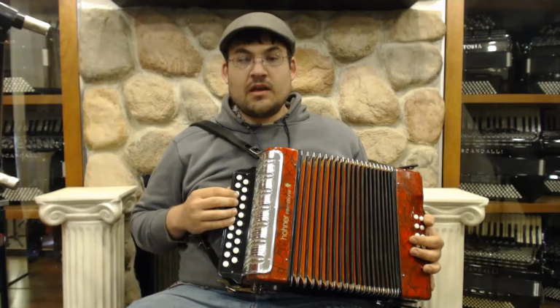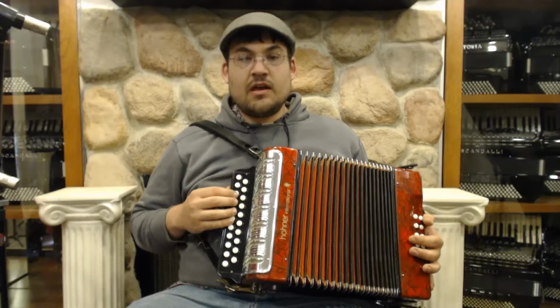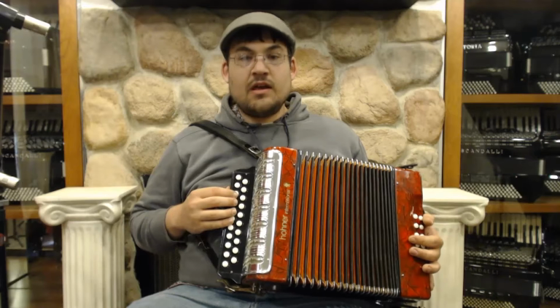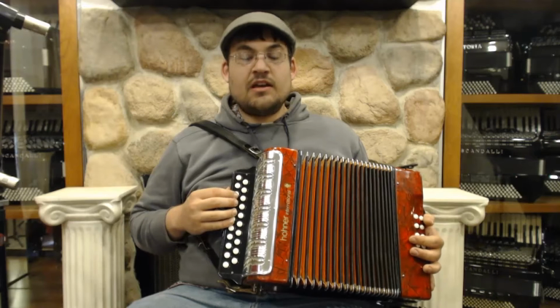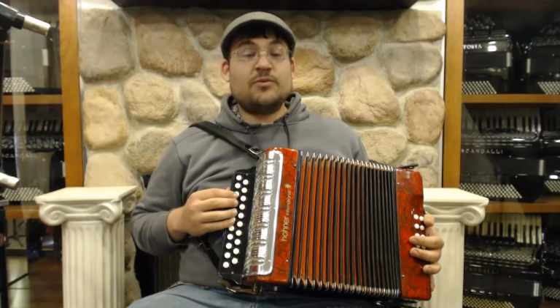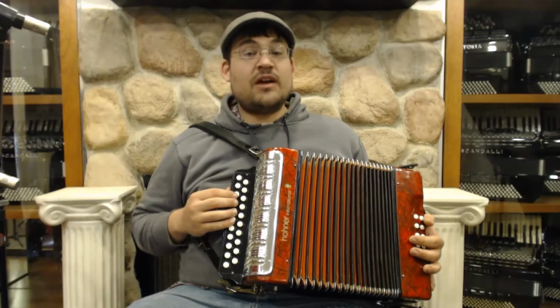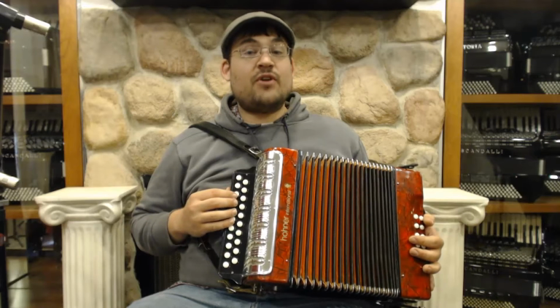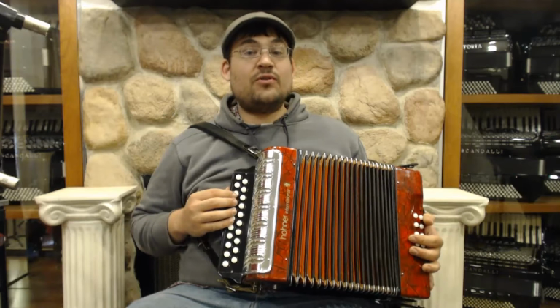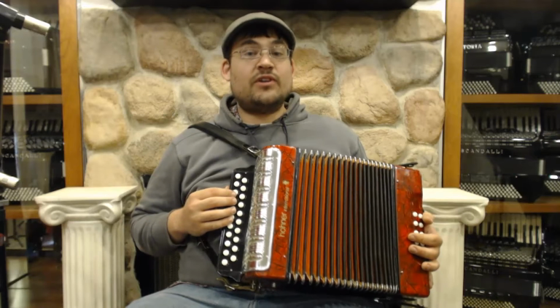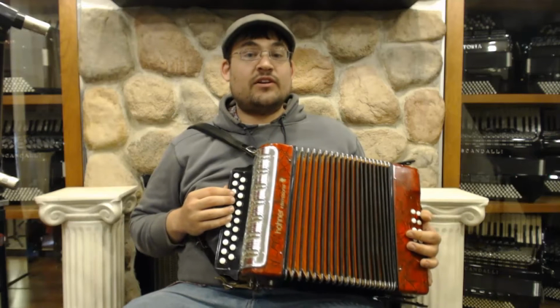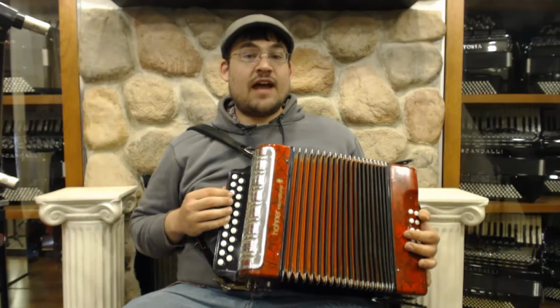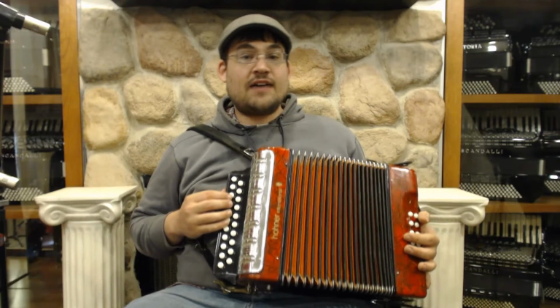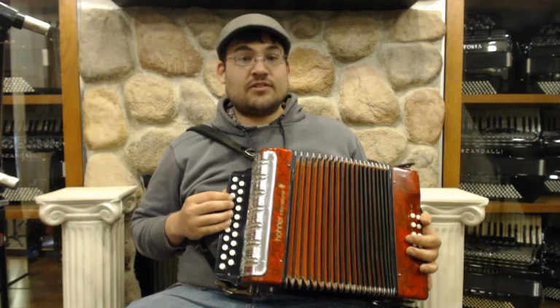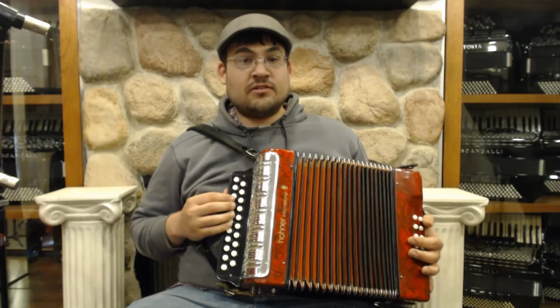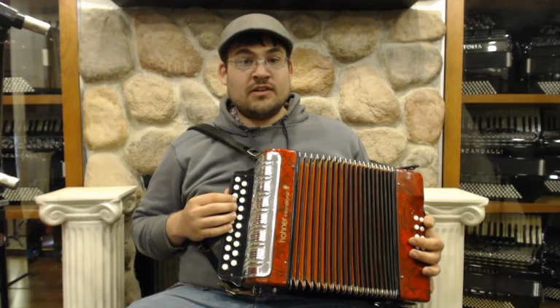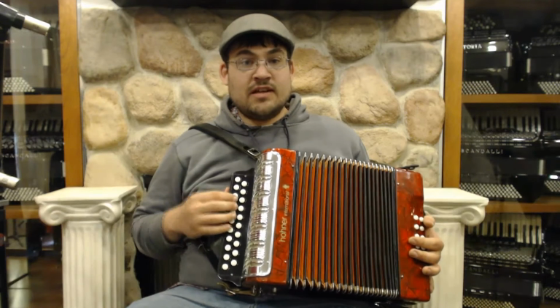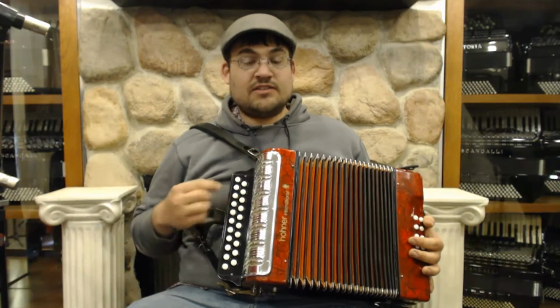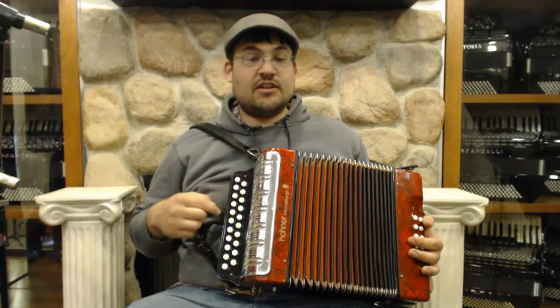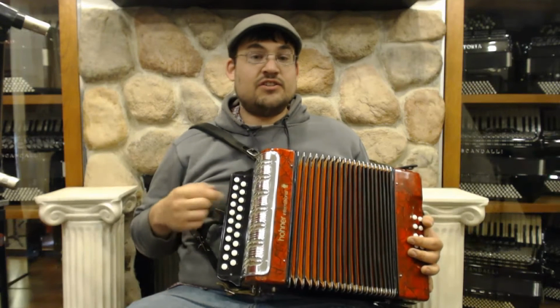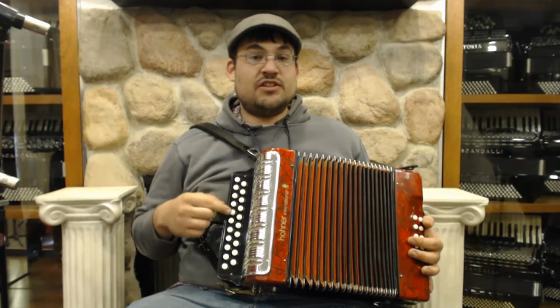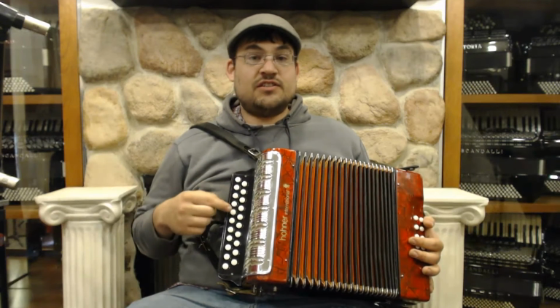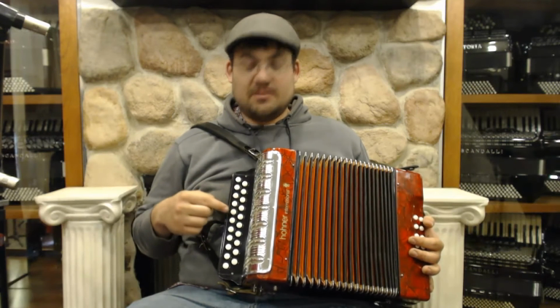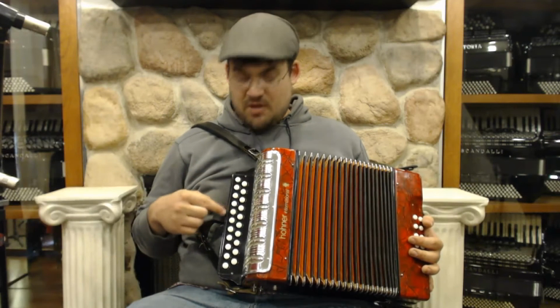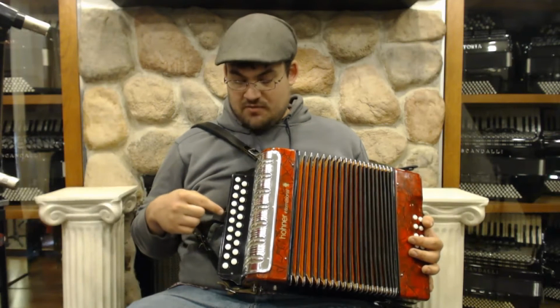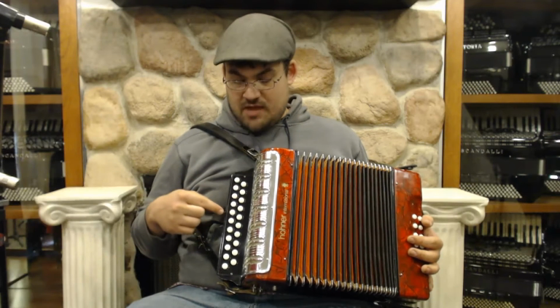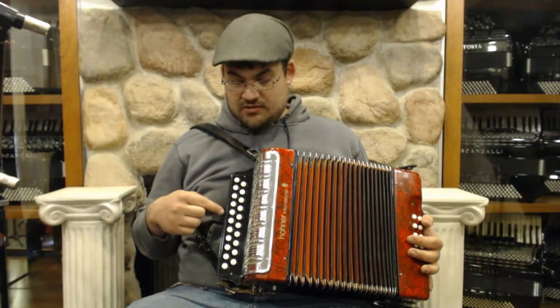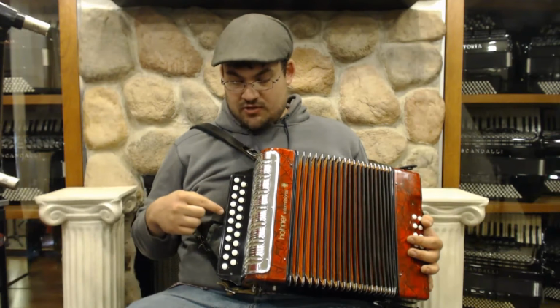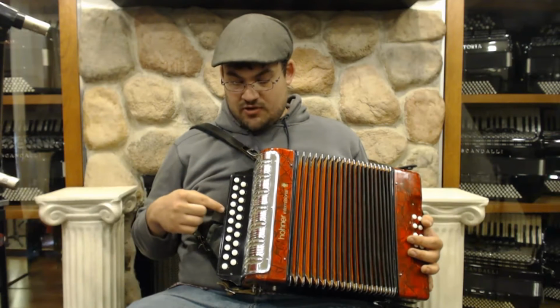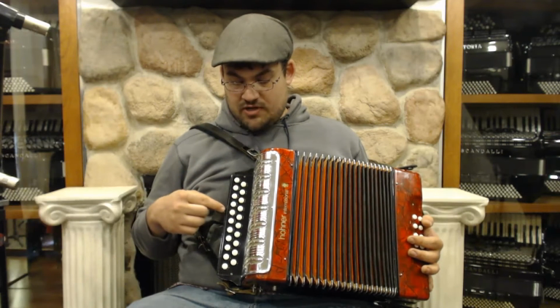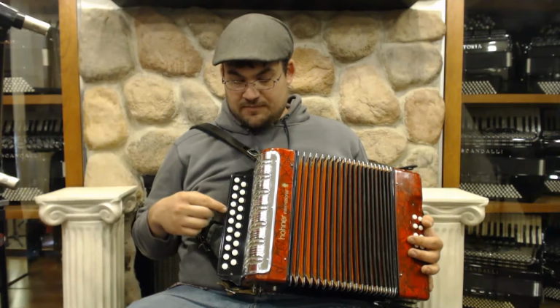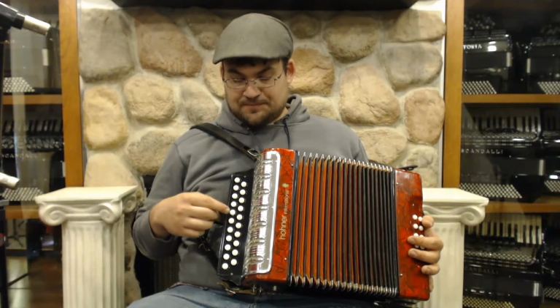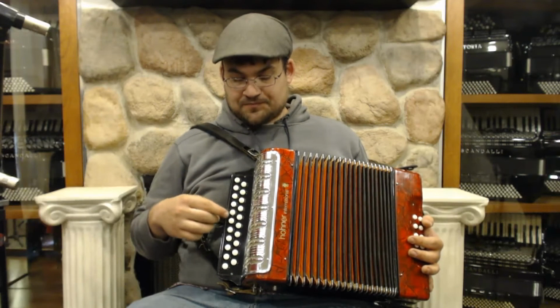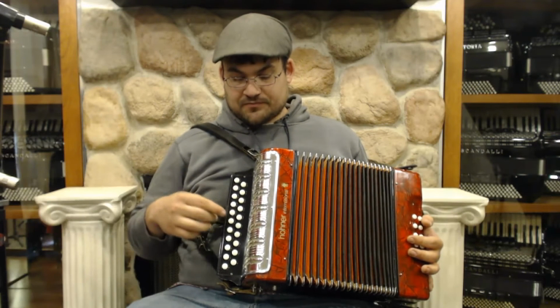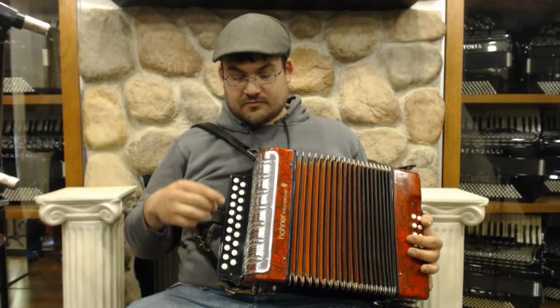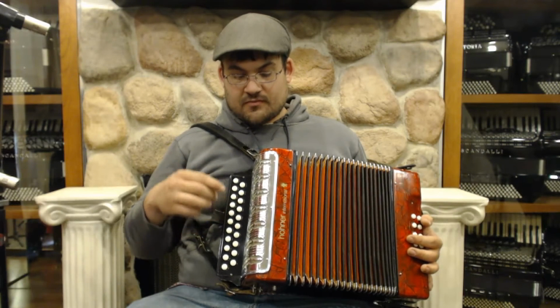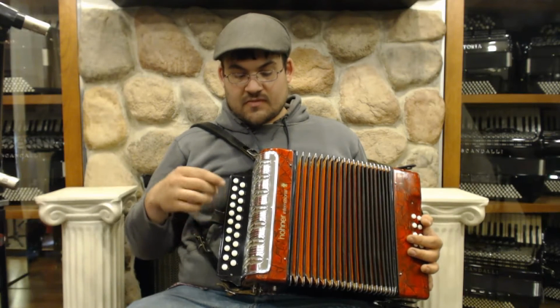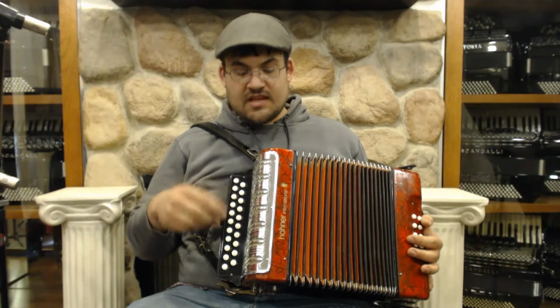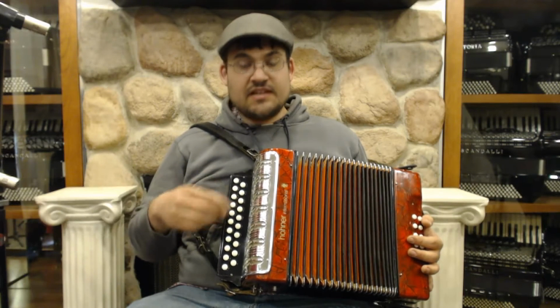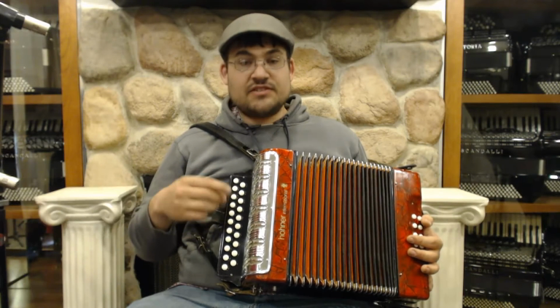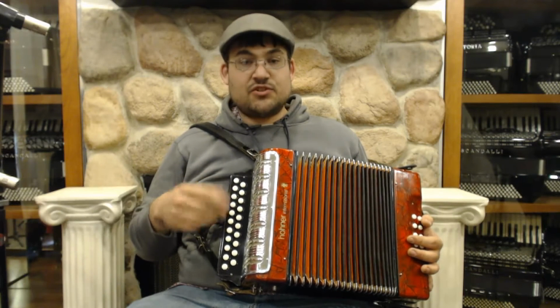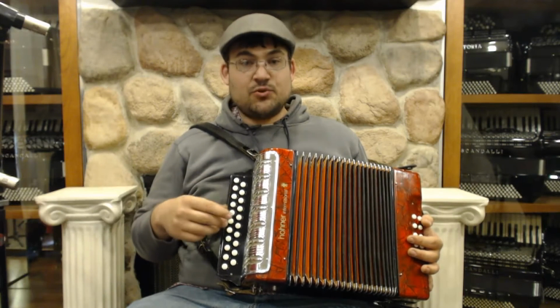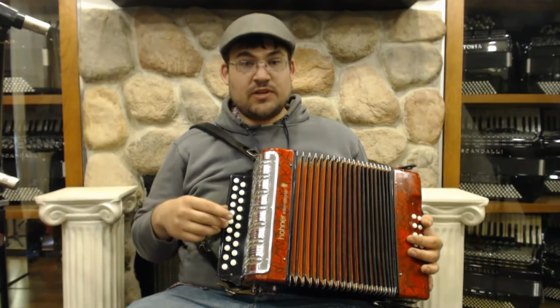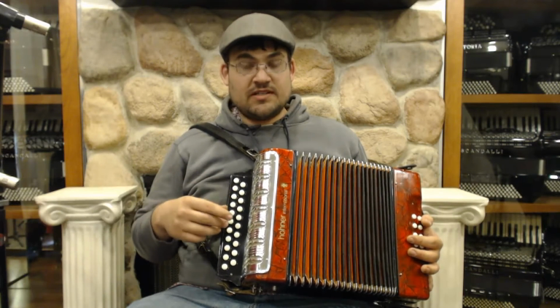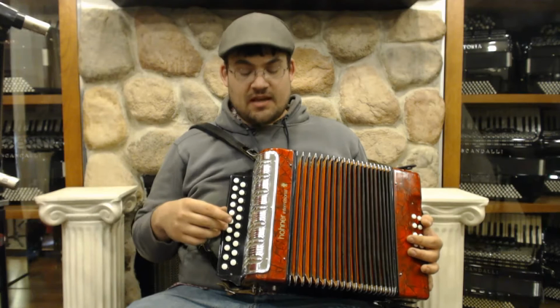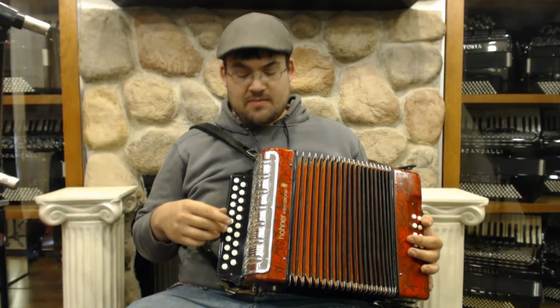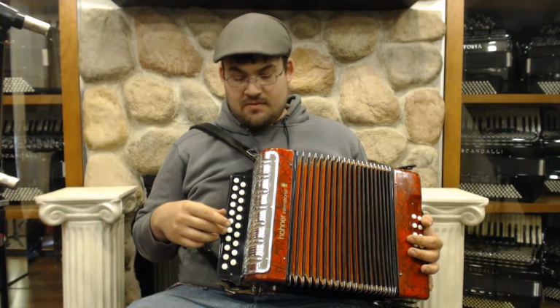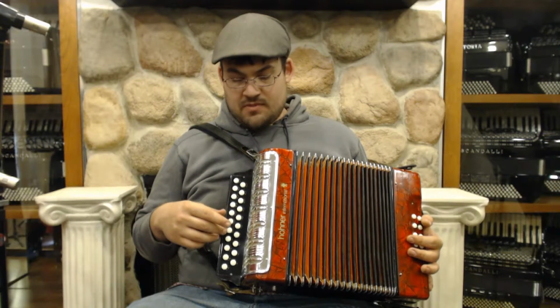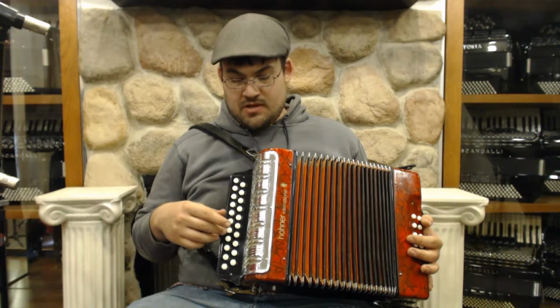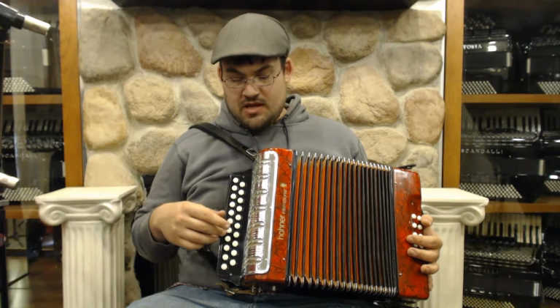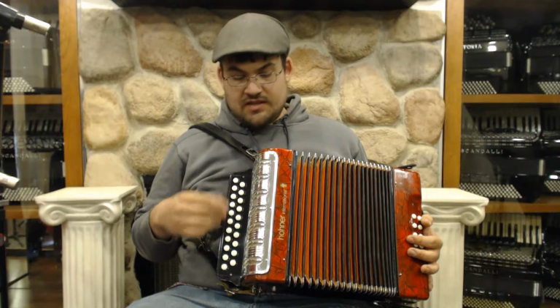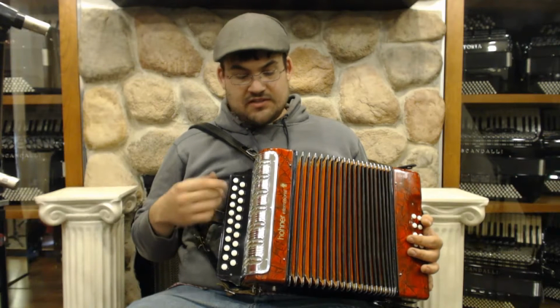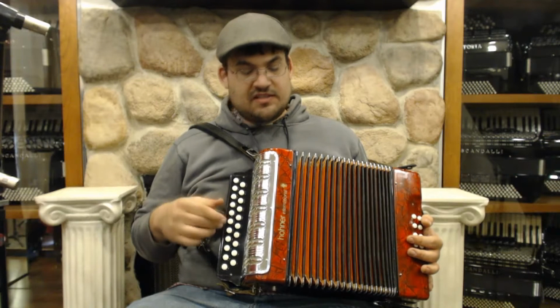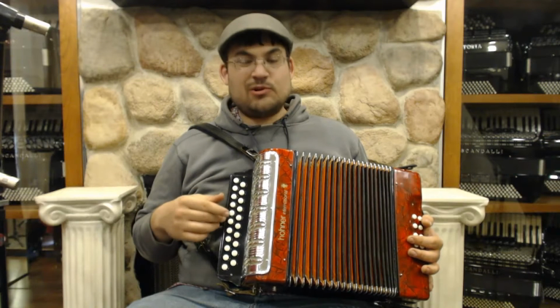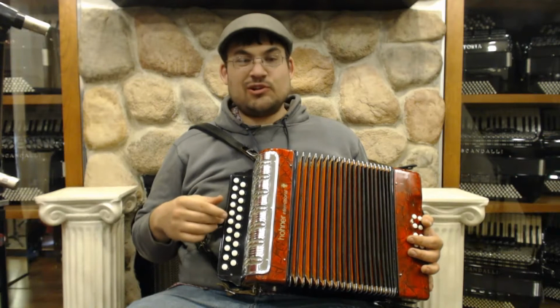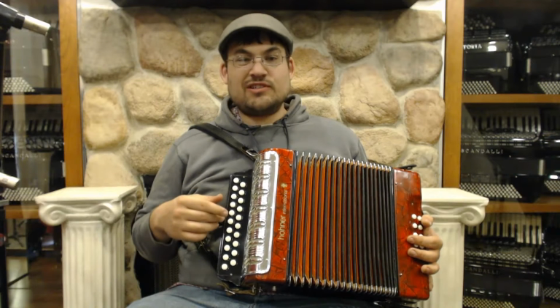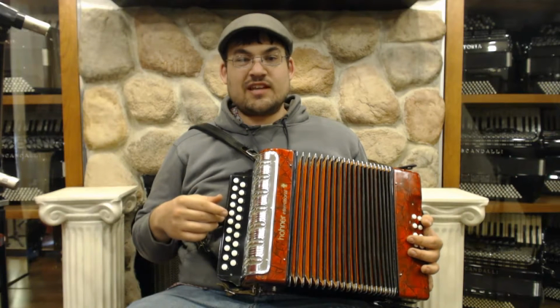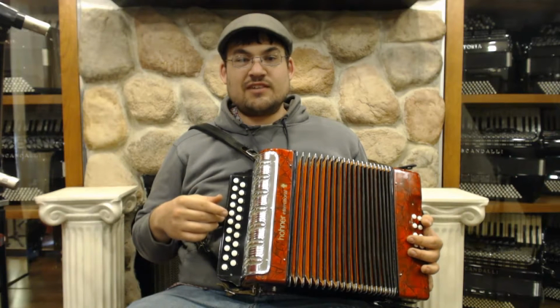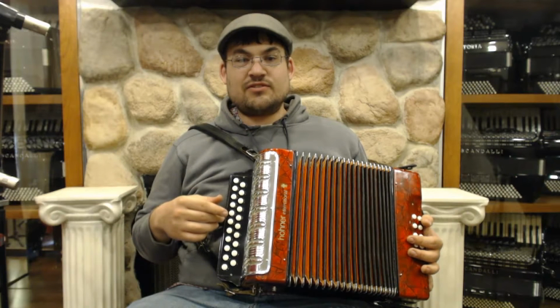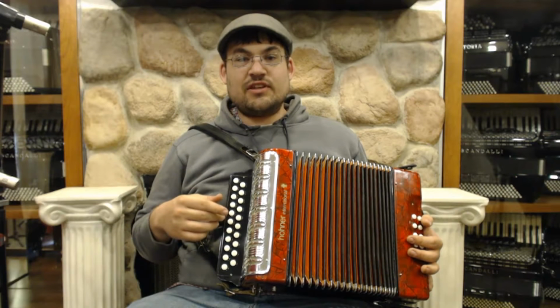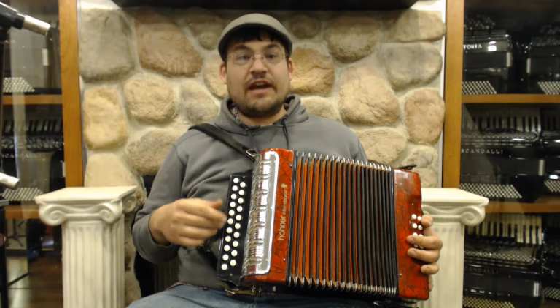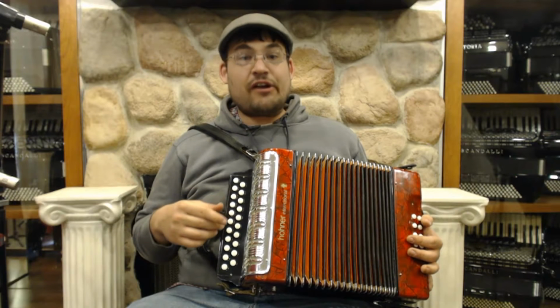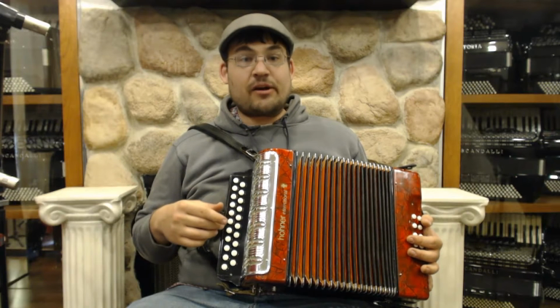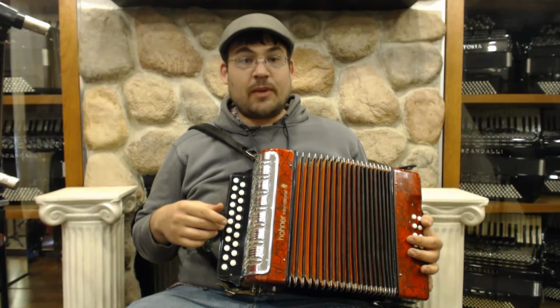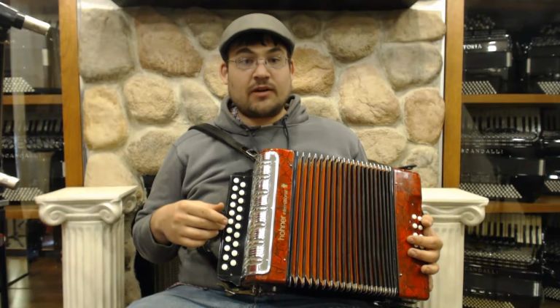Here we have a Hohner International. It's a GC button box accordion. It has two reeds, and it's similar in size to the Erika model.